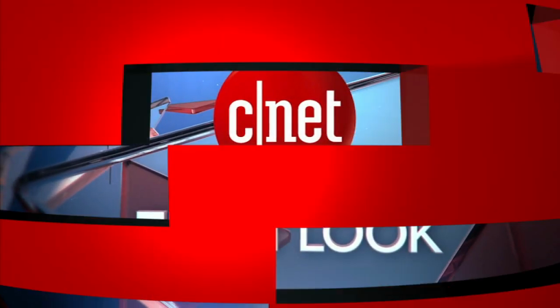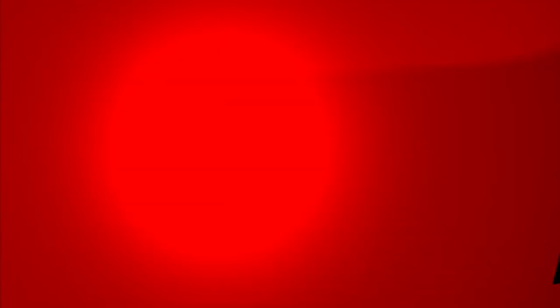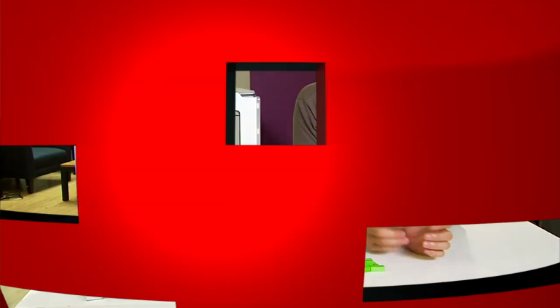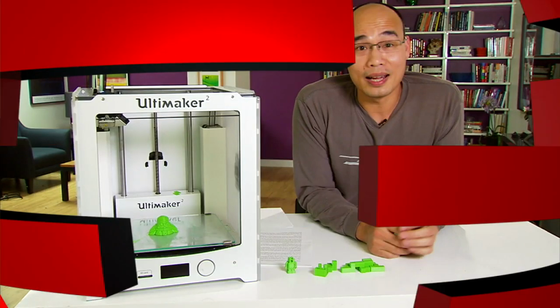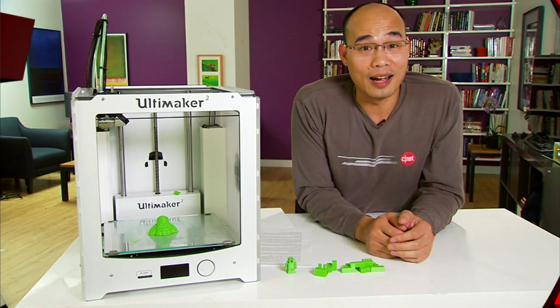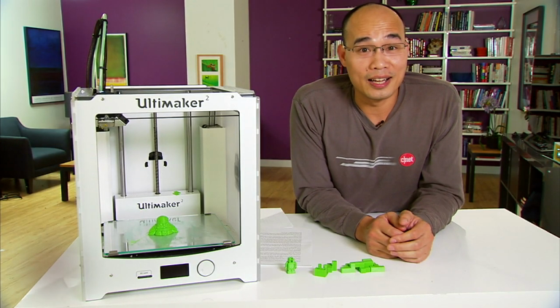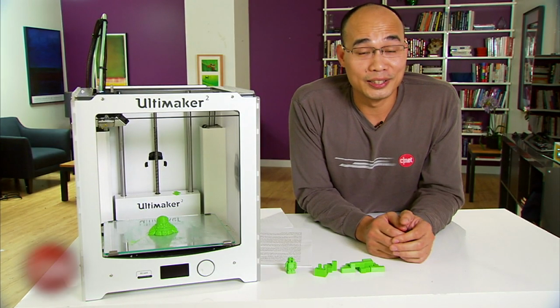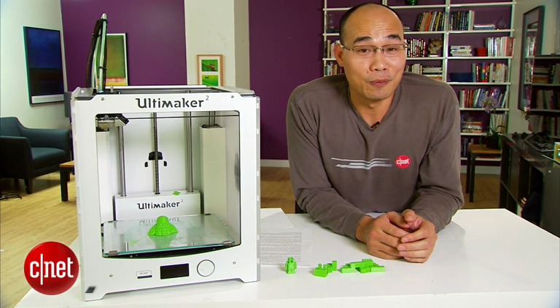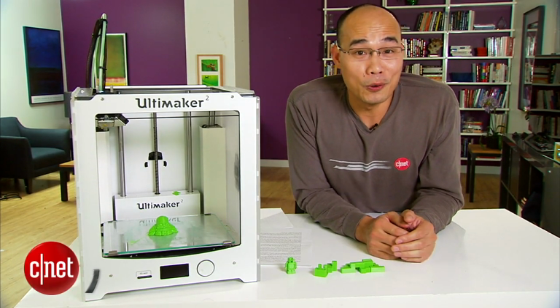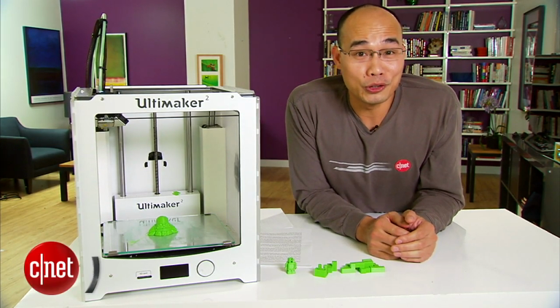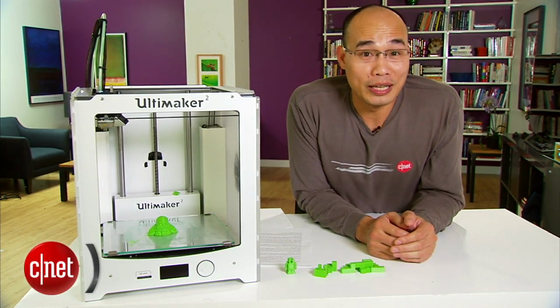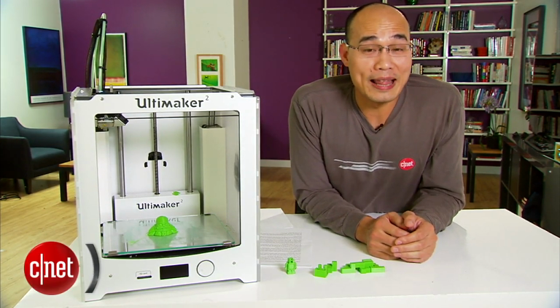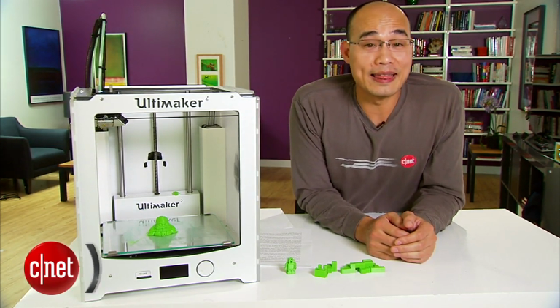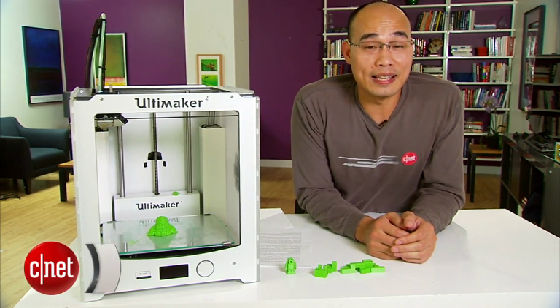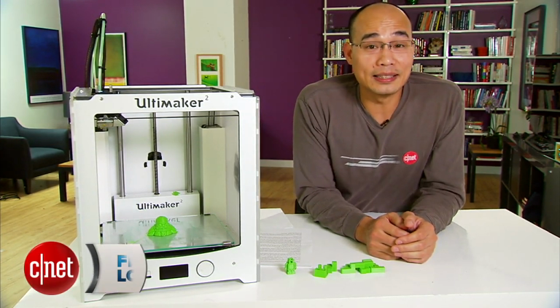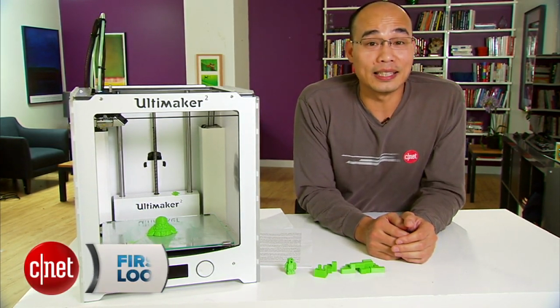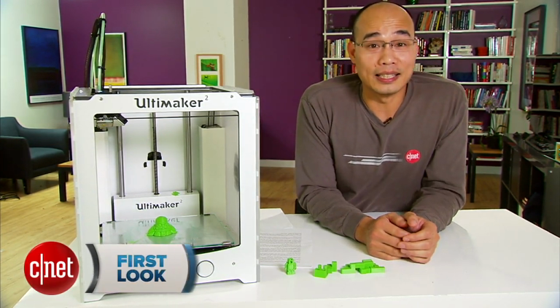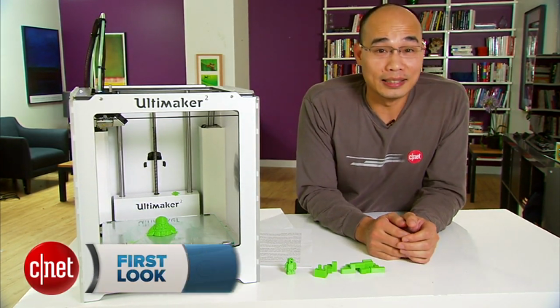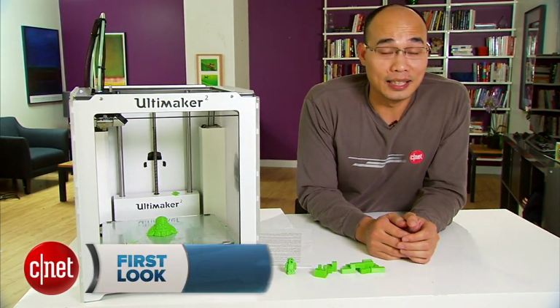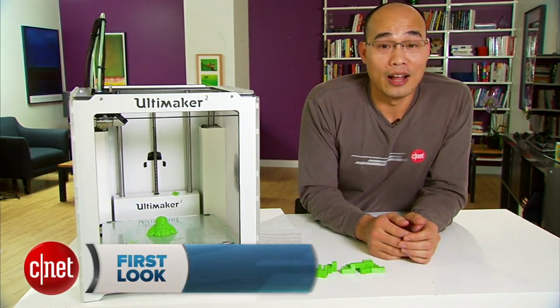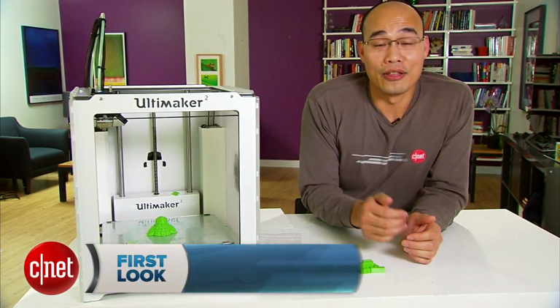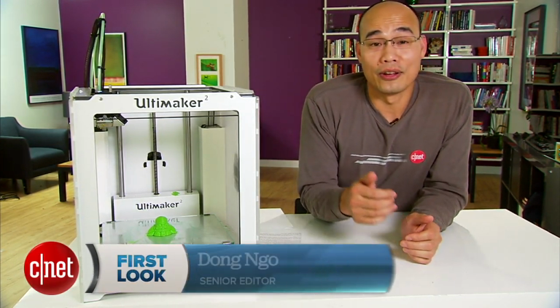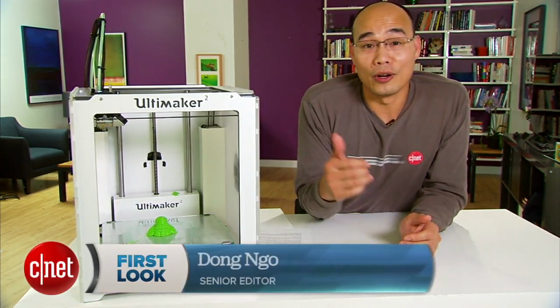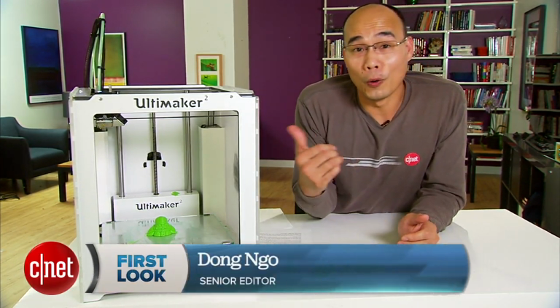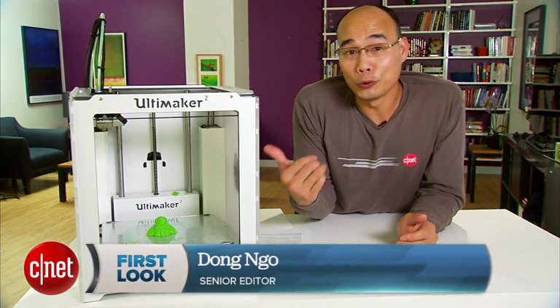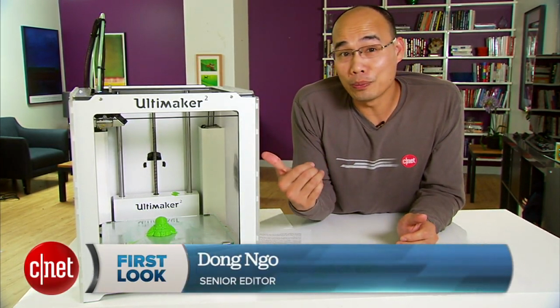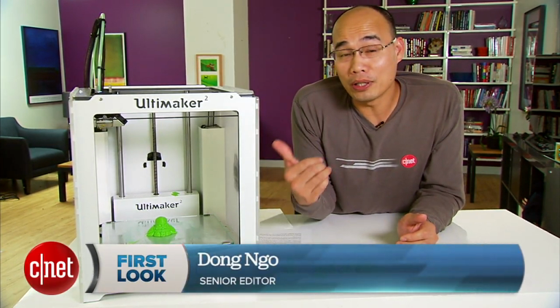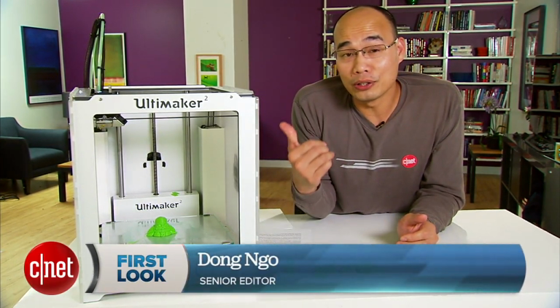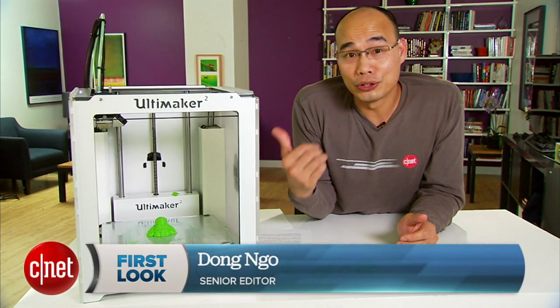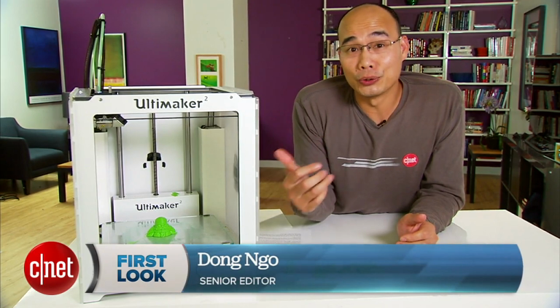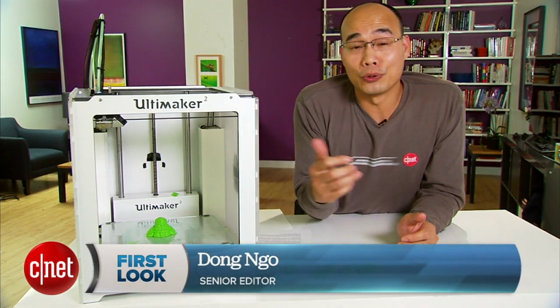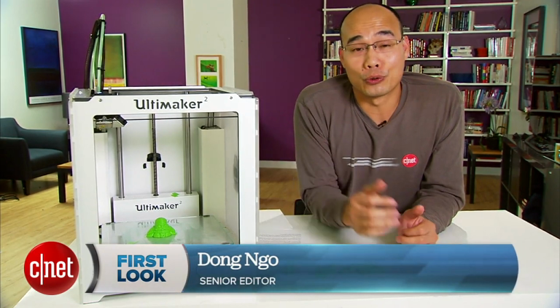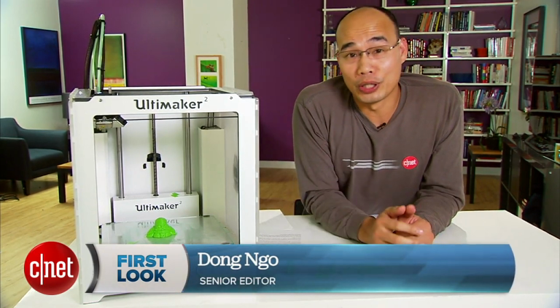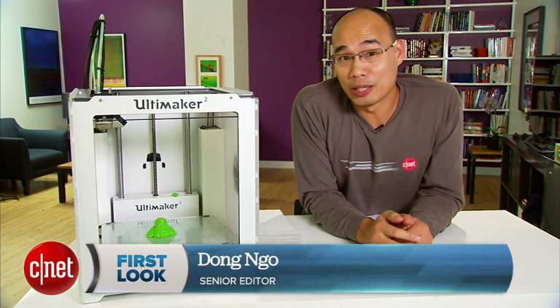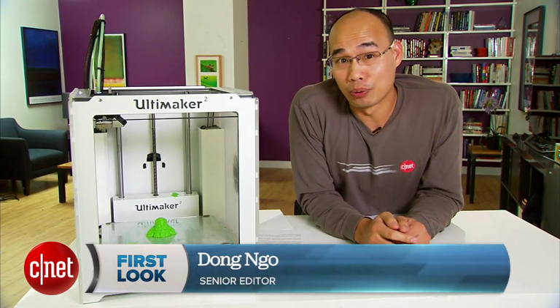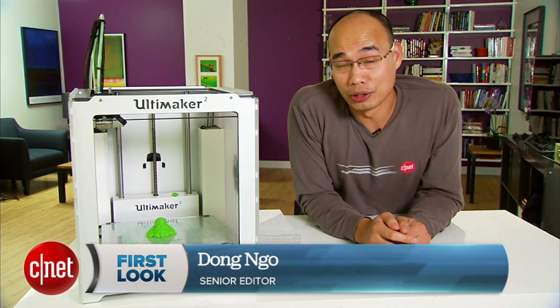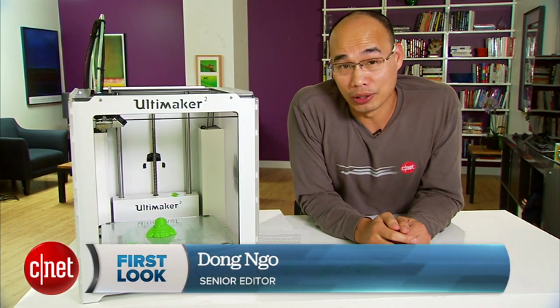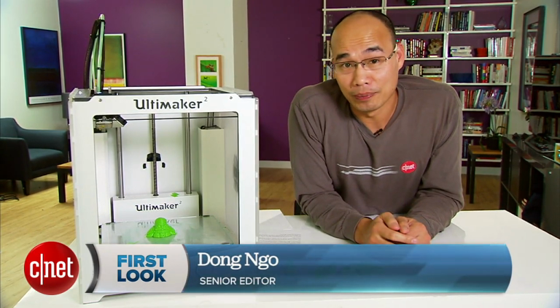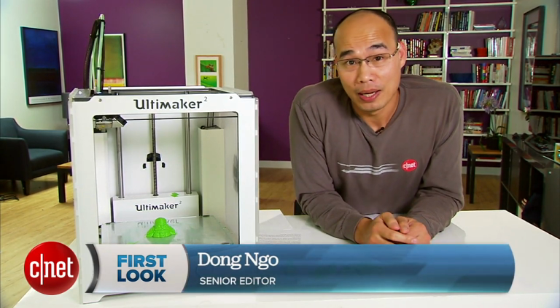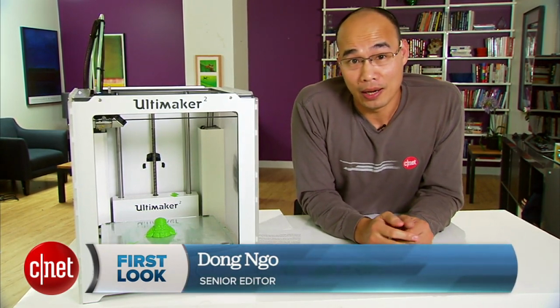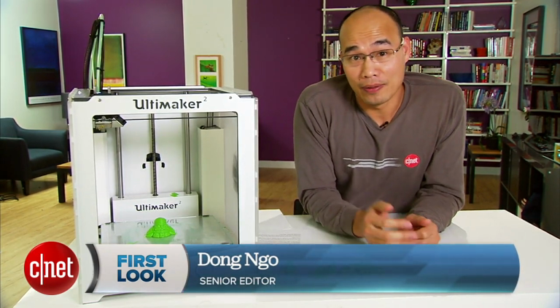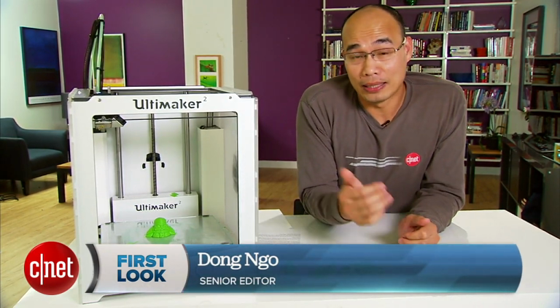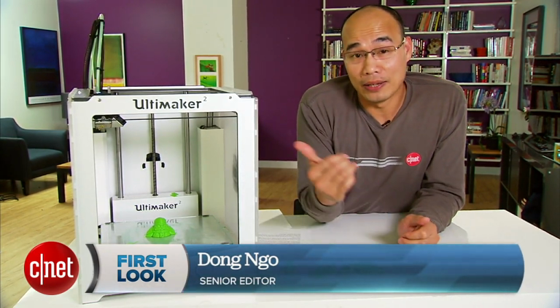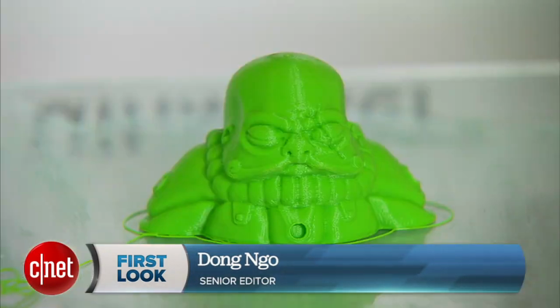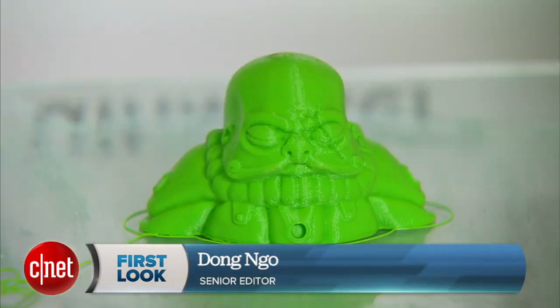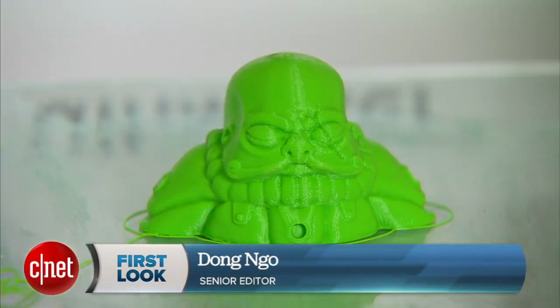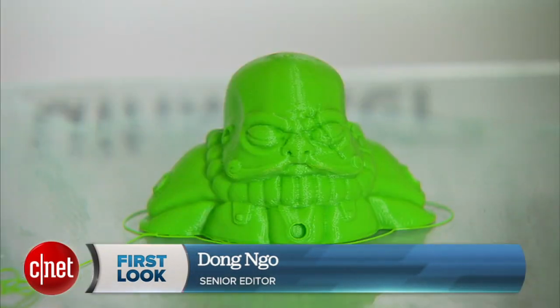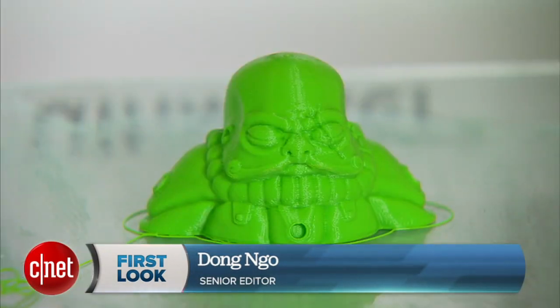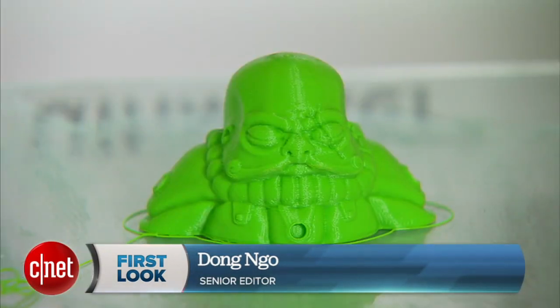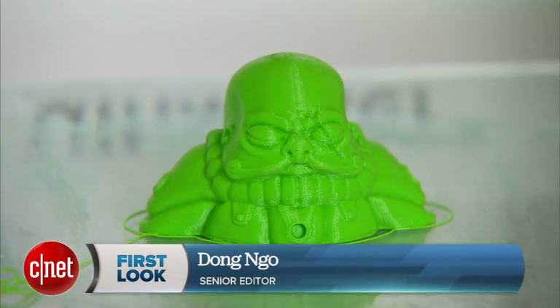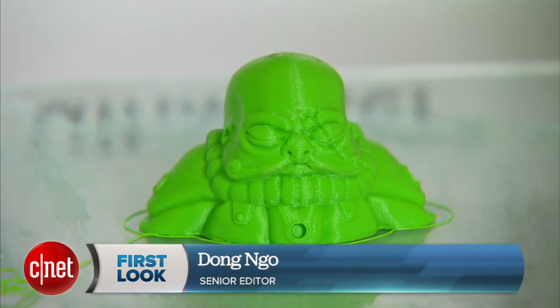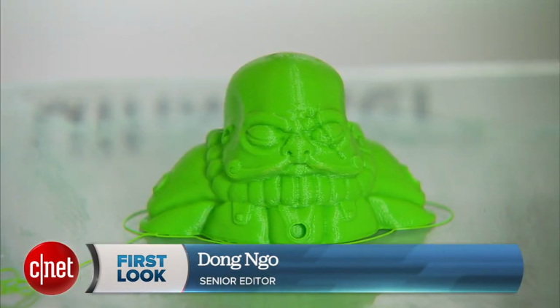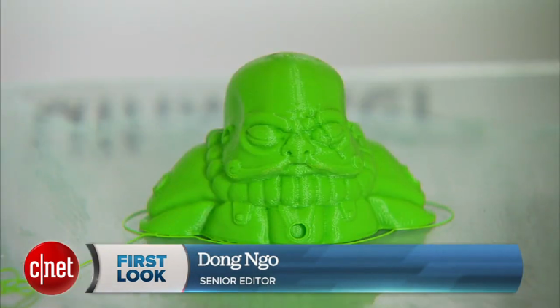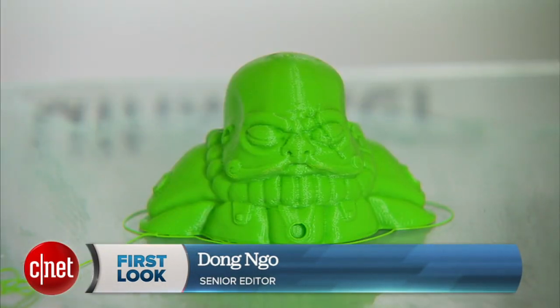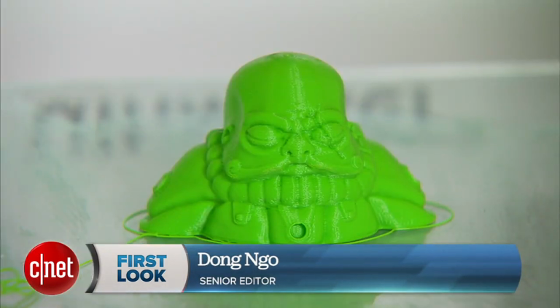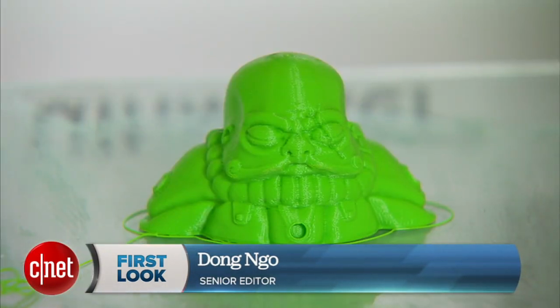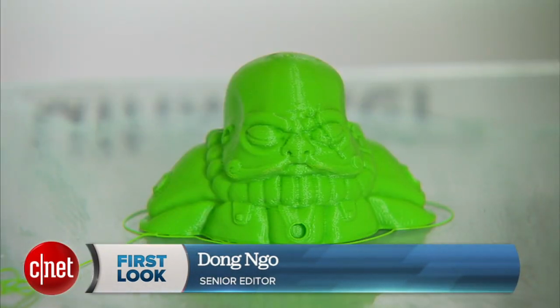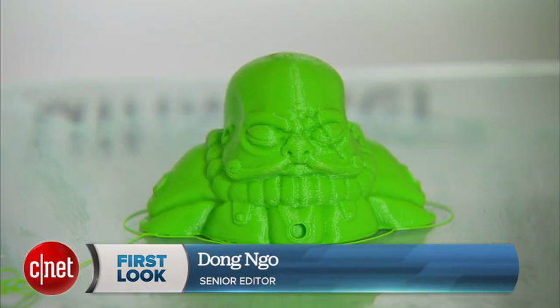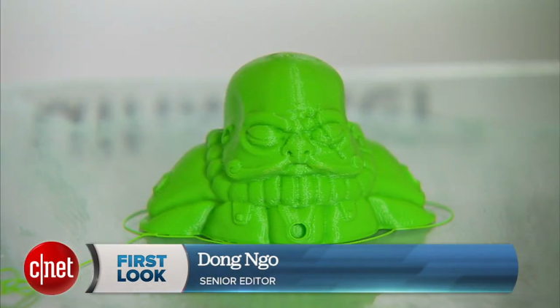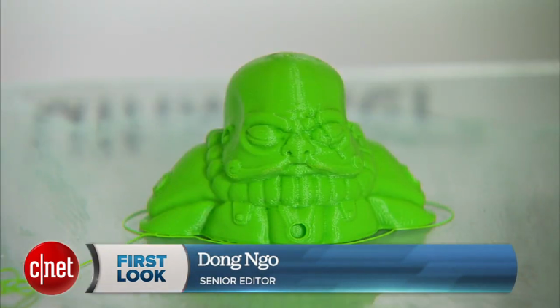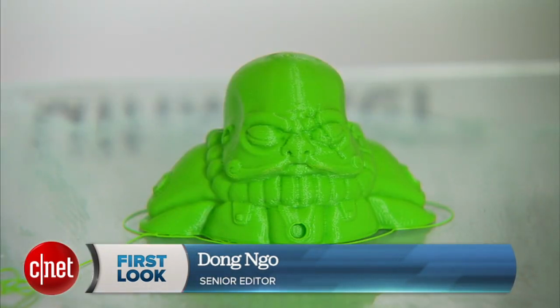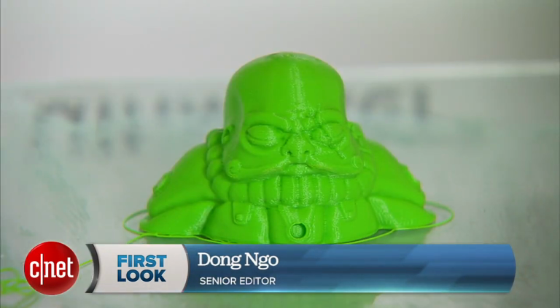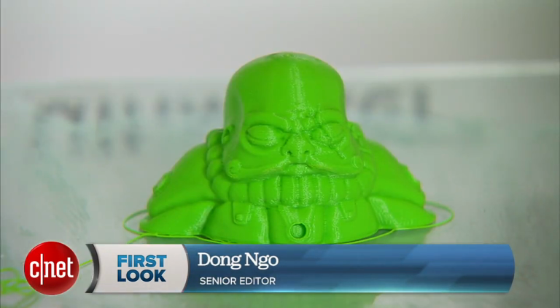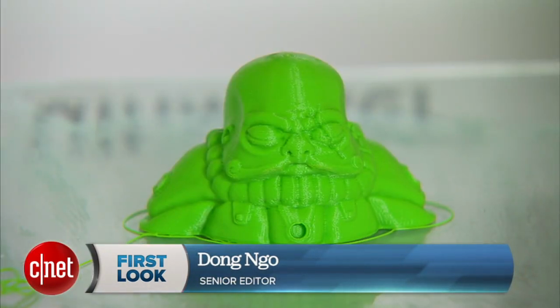Hi guys, Dan Ngoz here and this is the Ultimaker 2 3D printer. Now there's a freshly printed sculpture in there. Neat, isn't it?